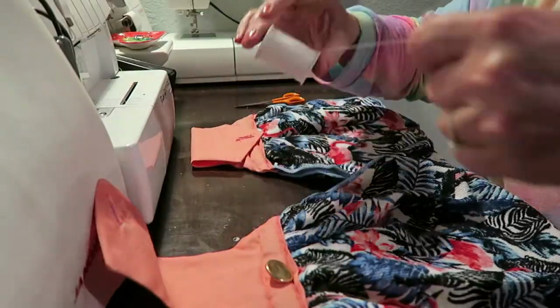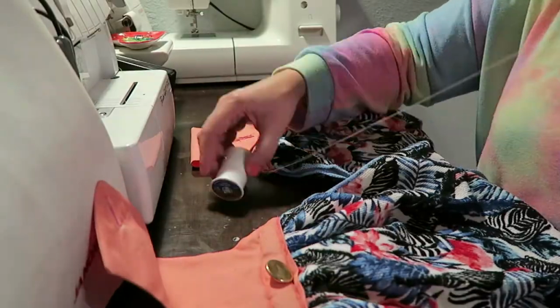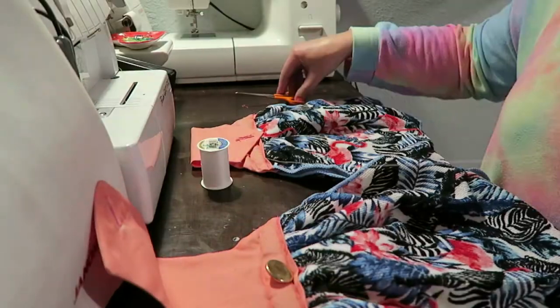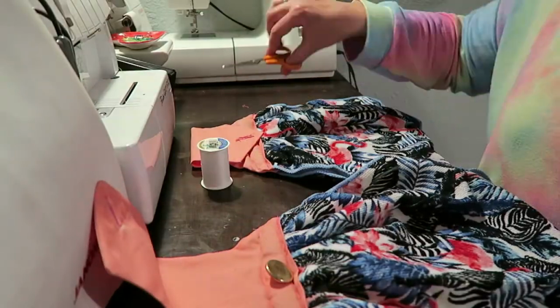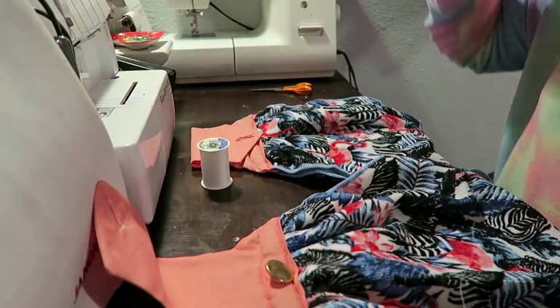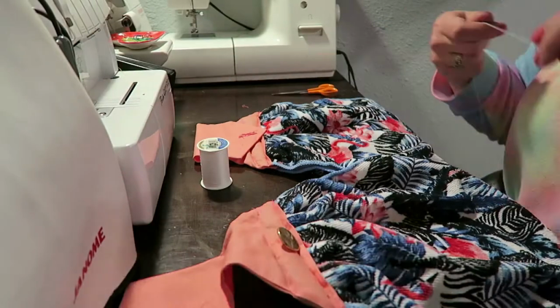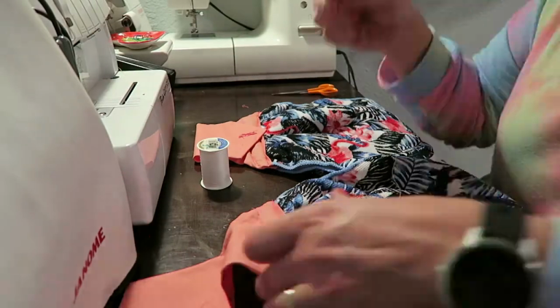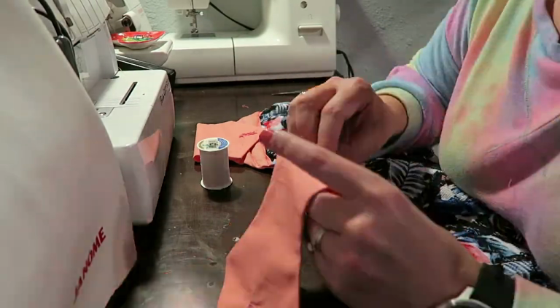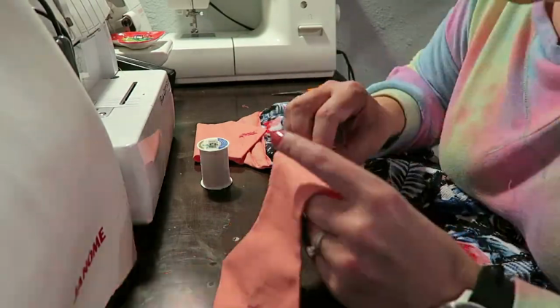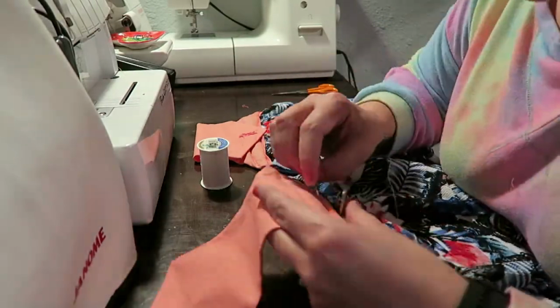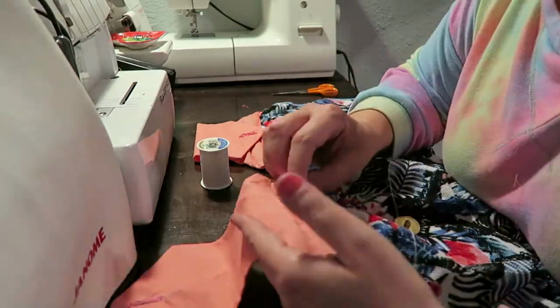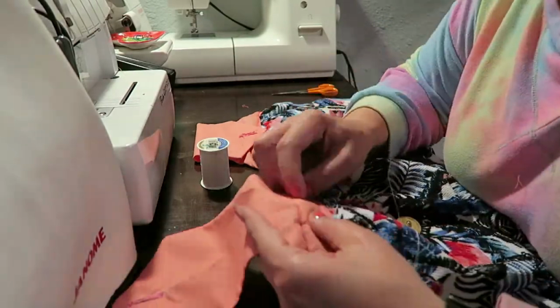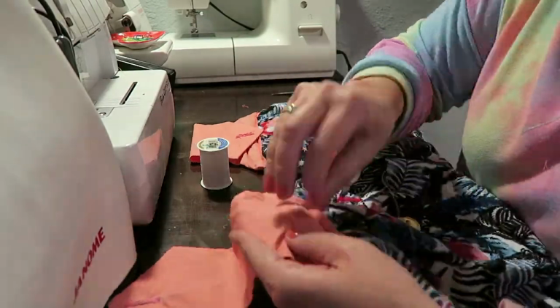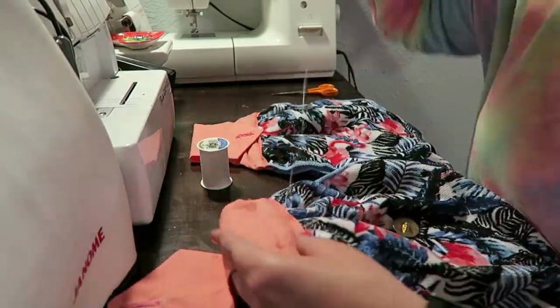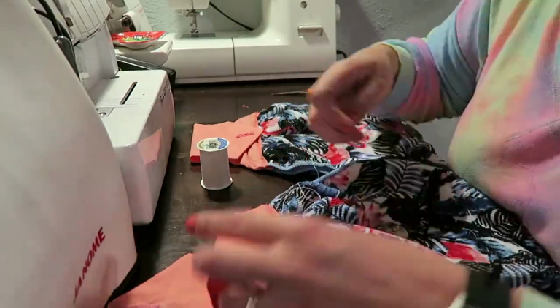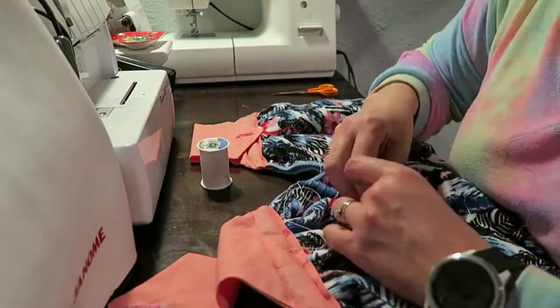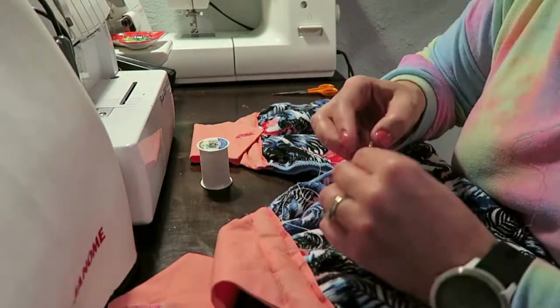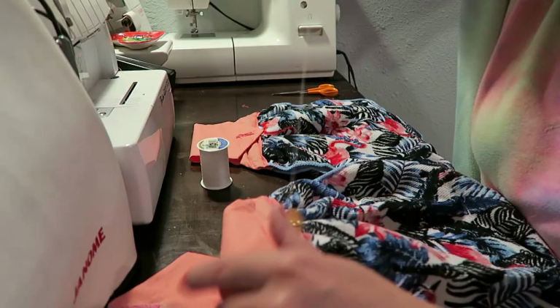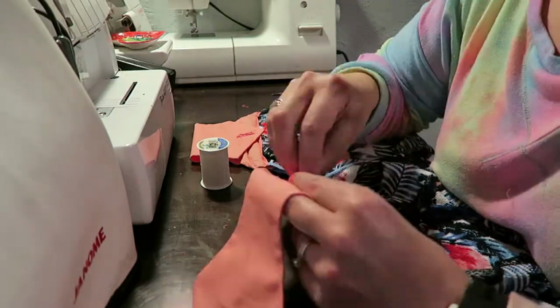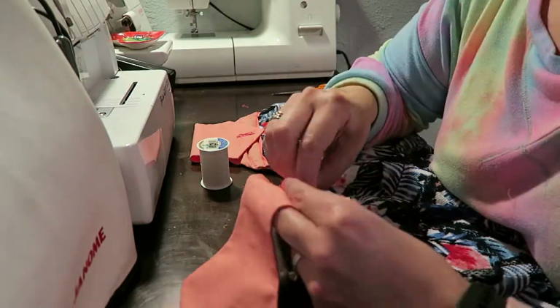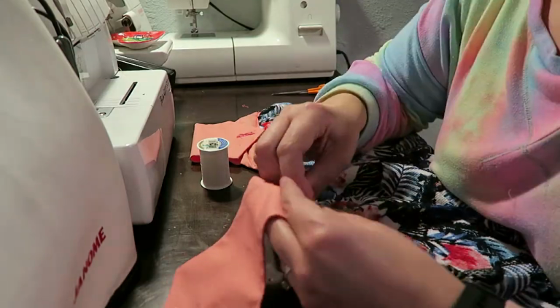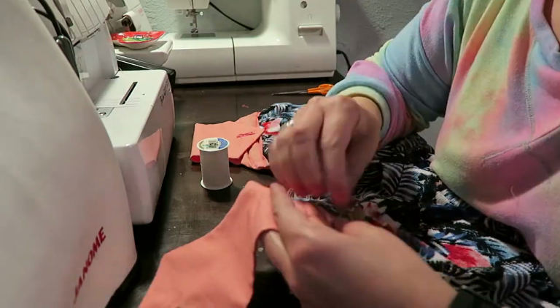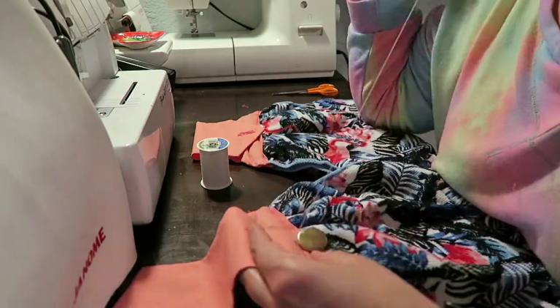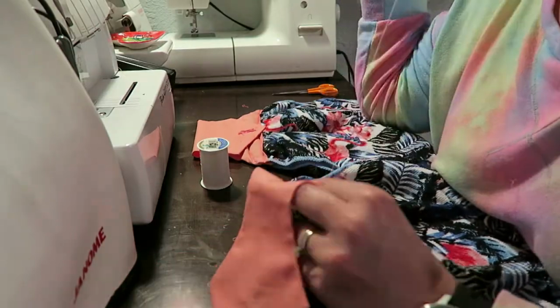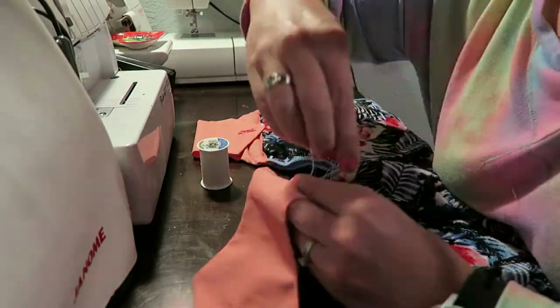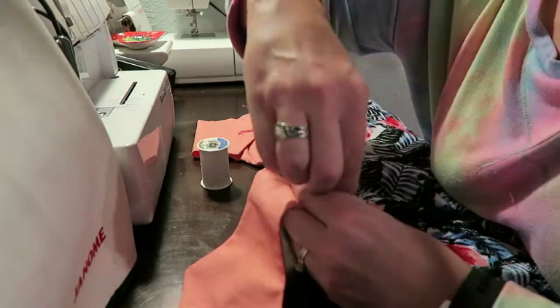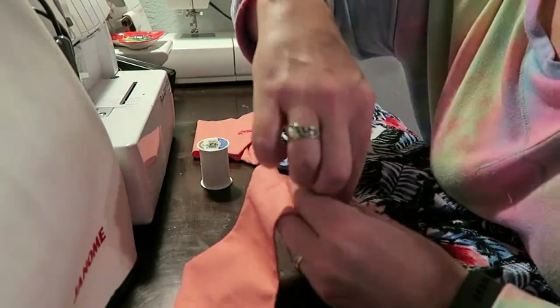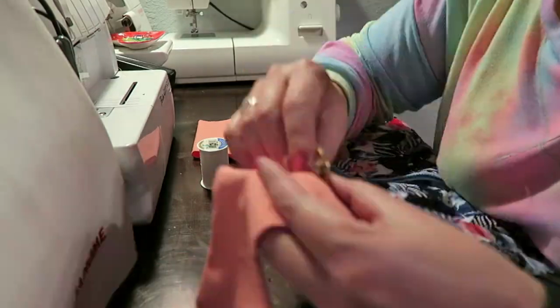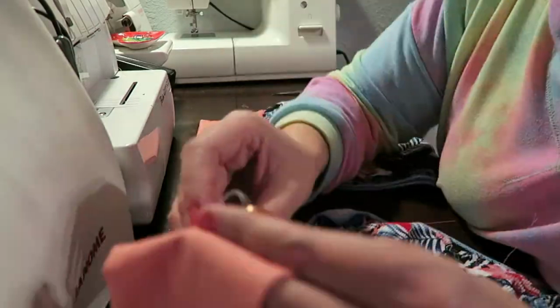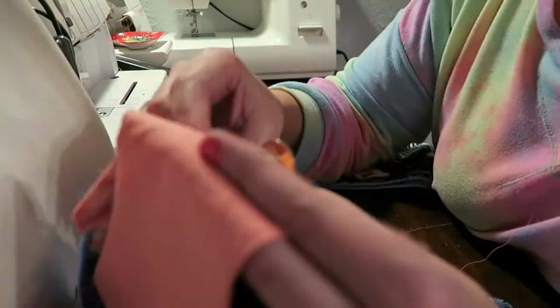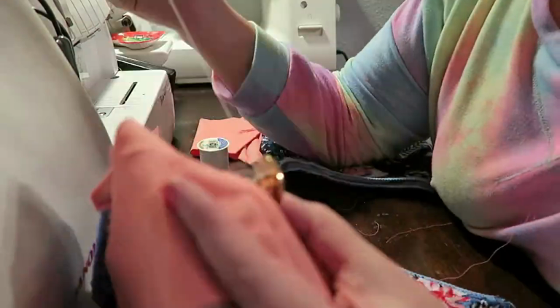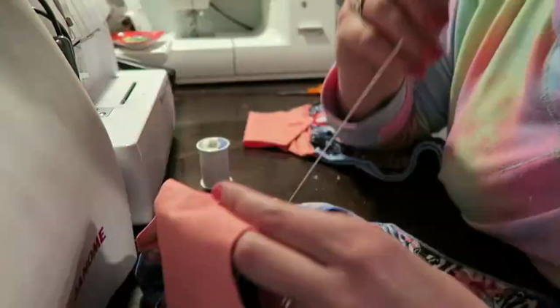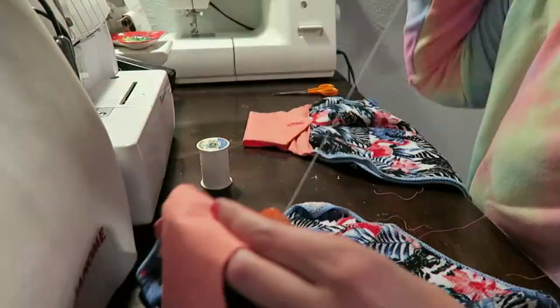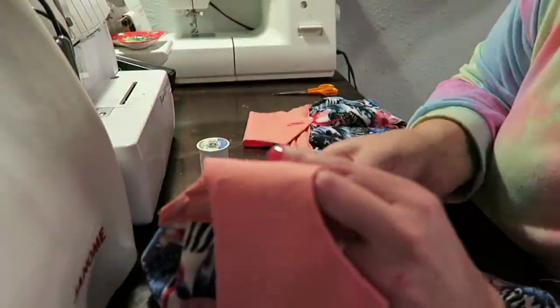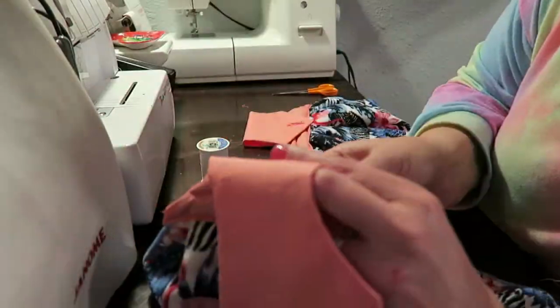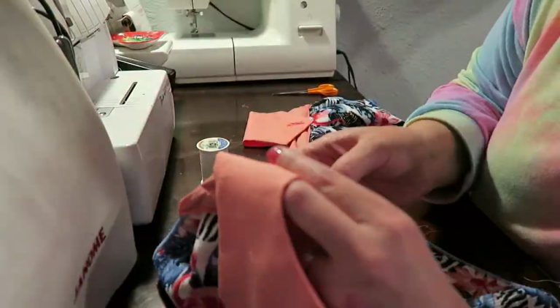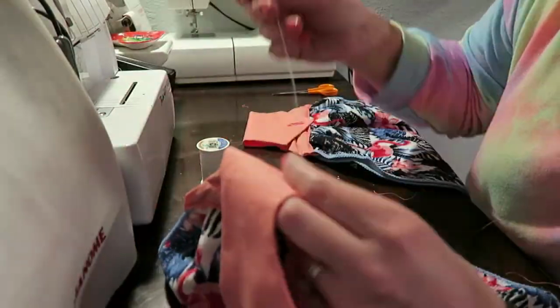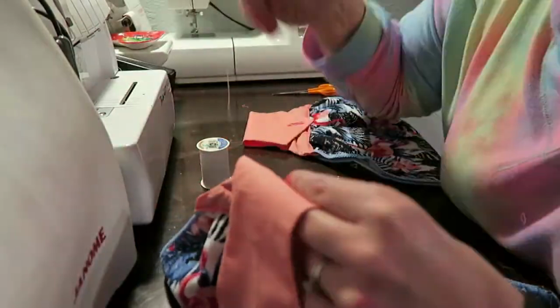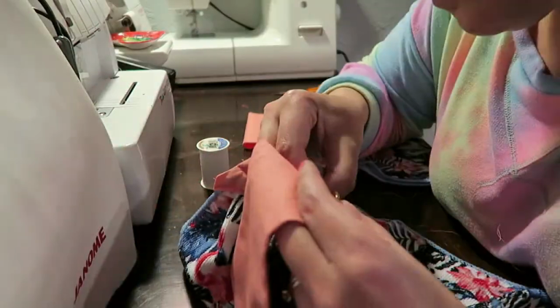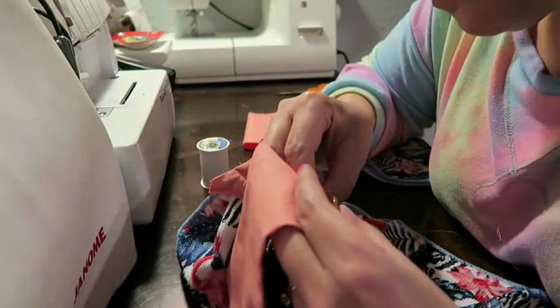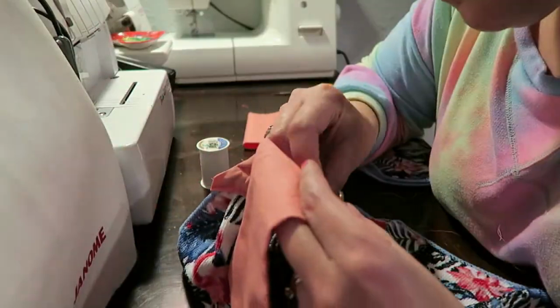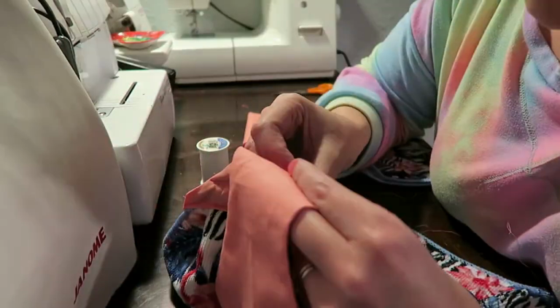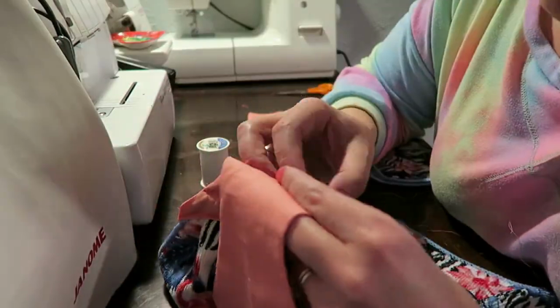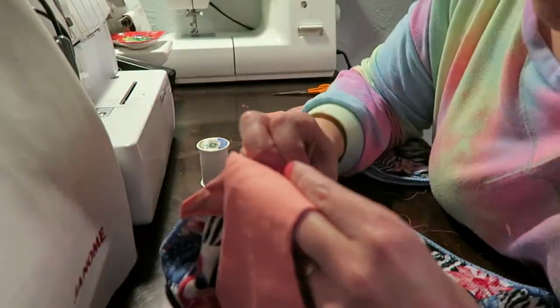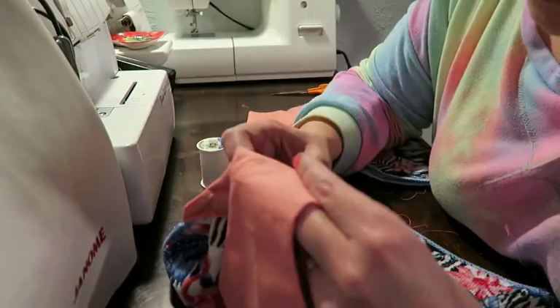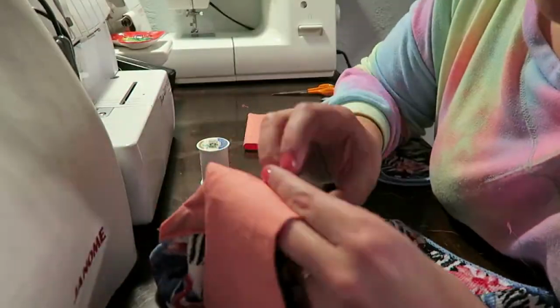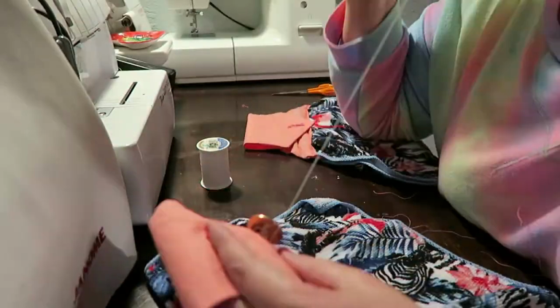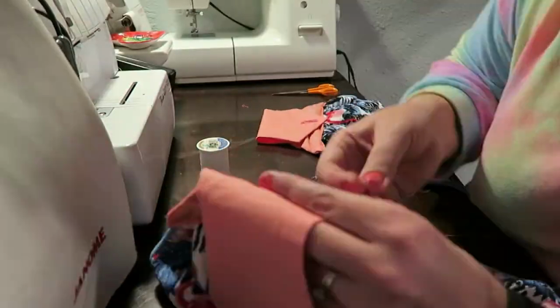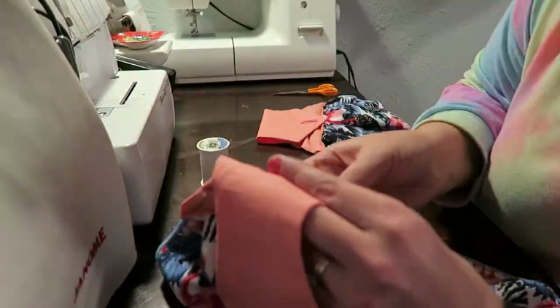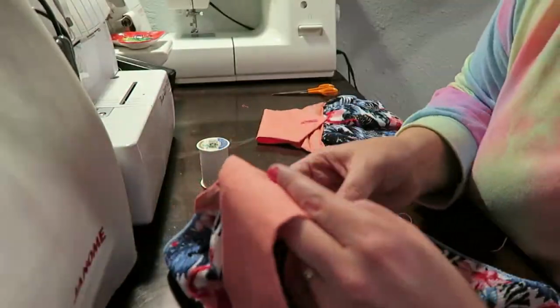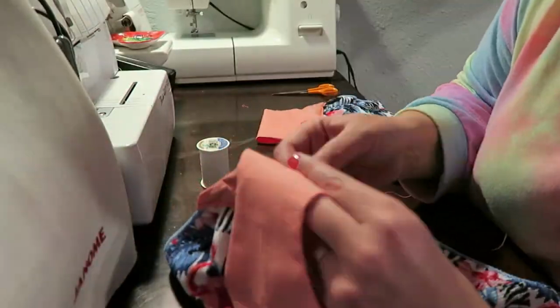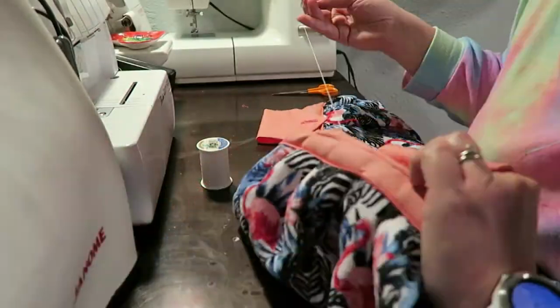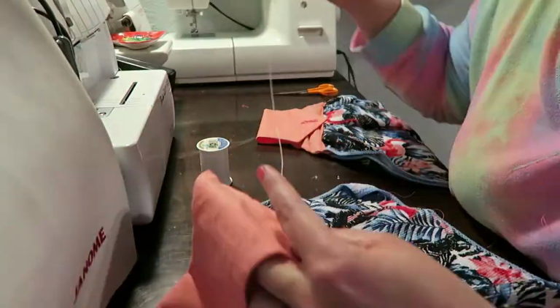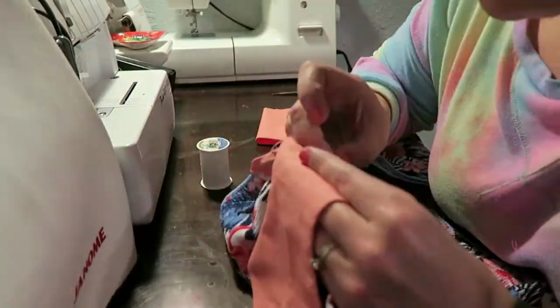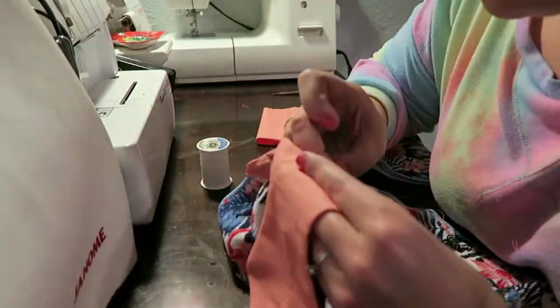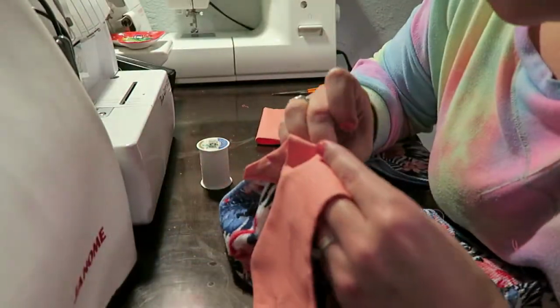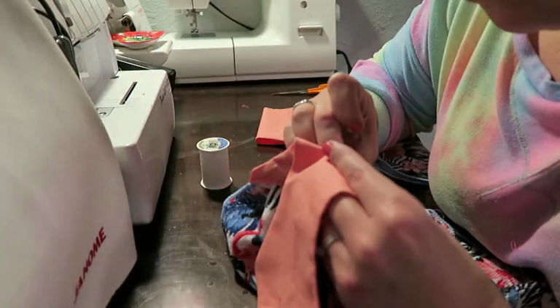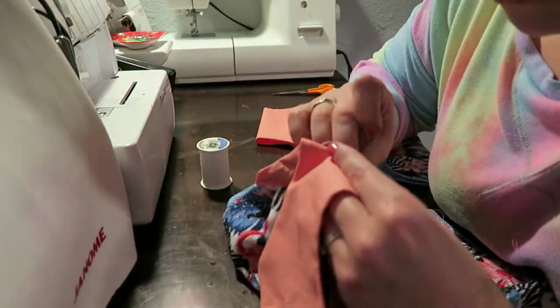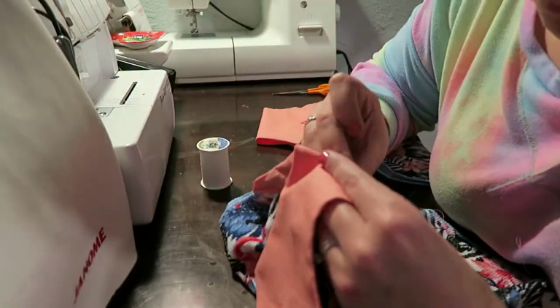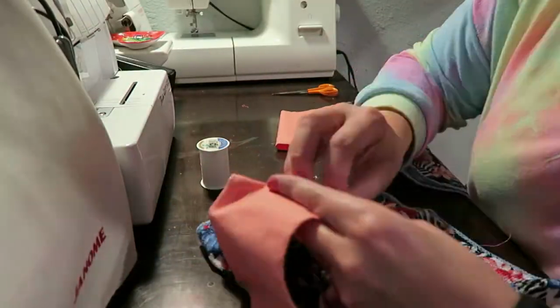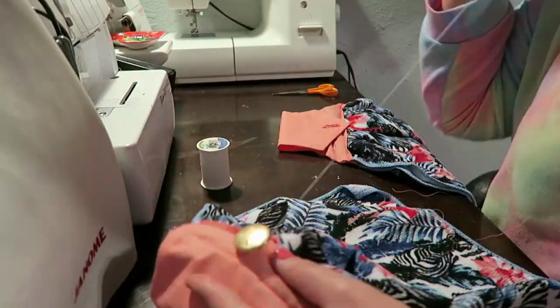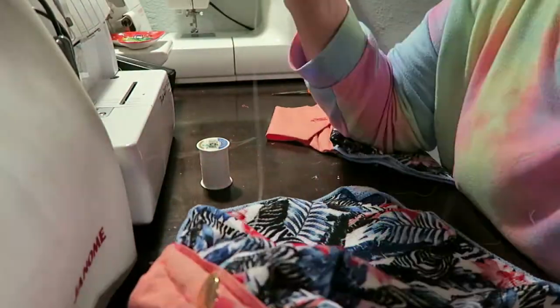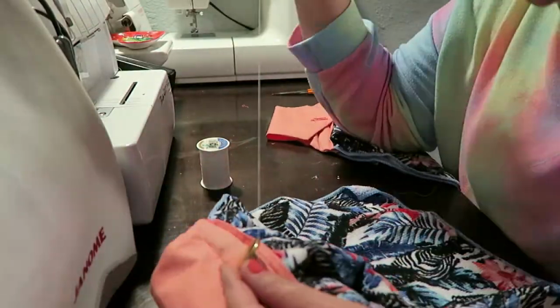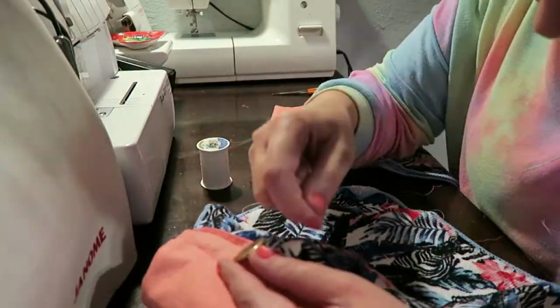And now to hand-sew on the buttons — this is literally the longest process of the whole project.